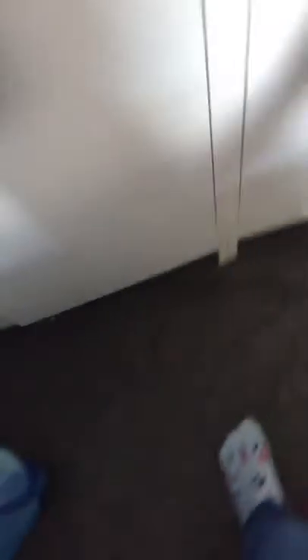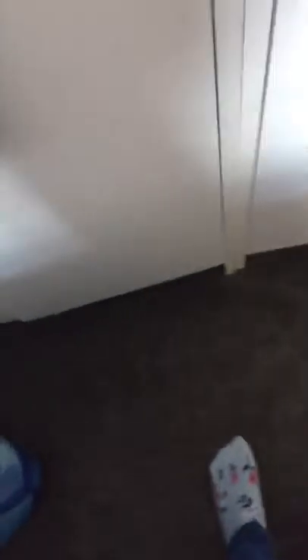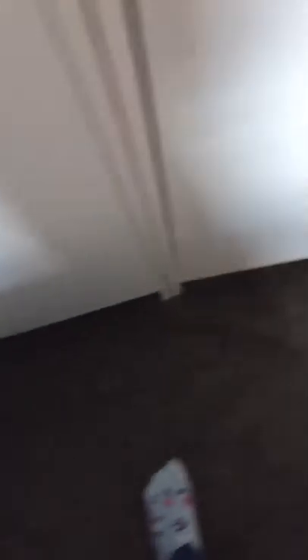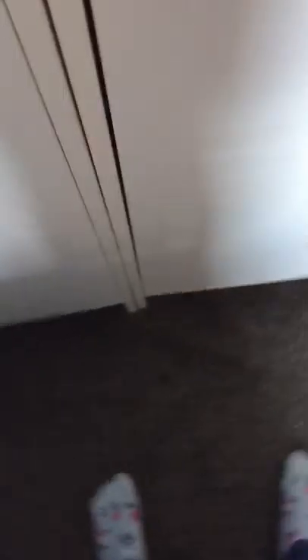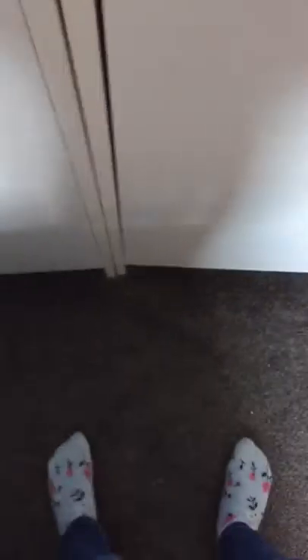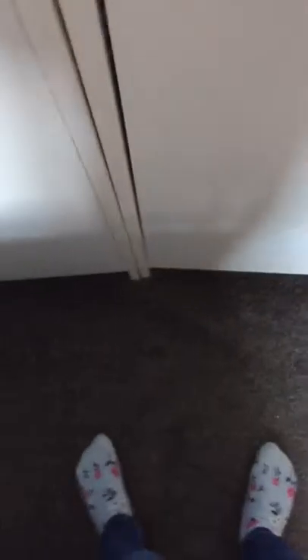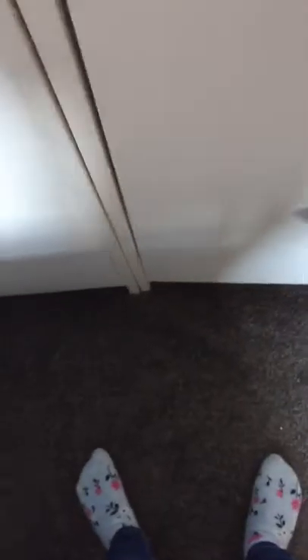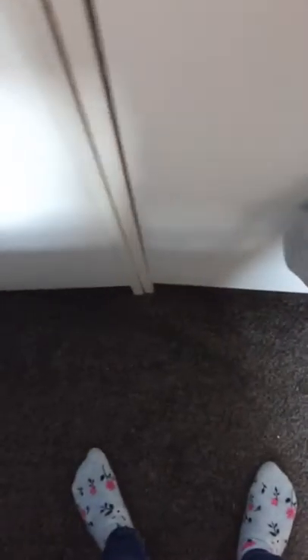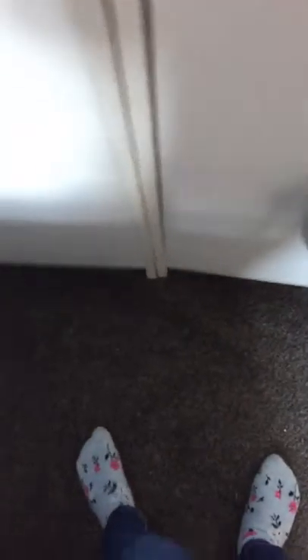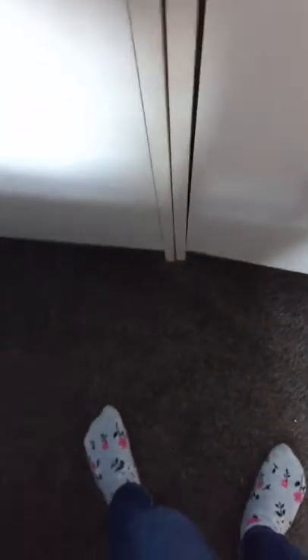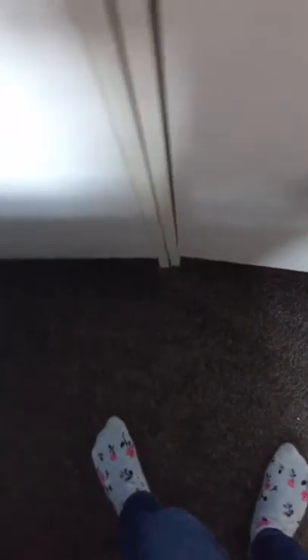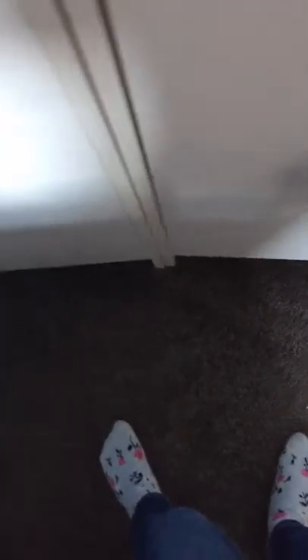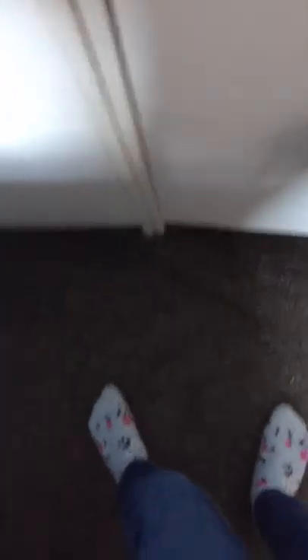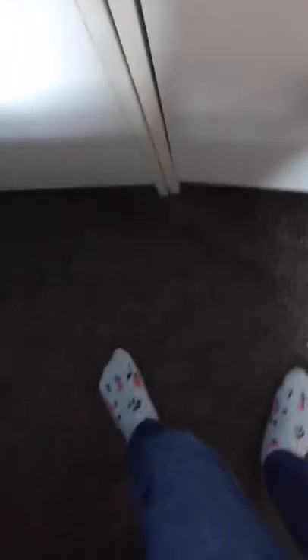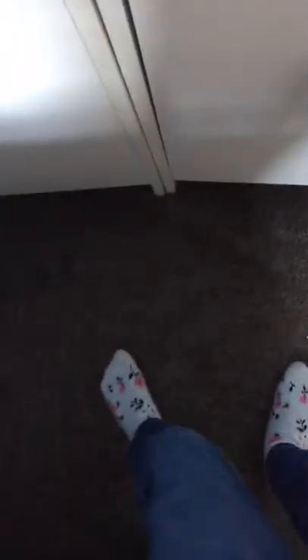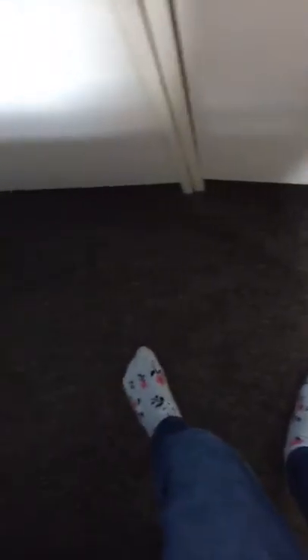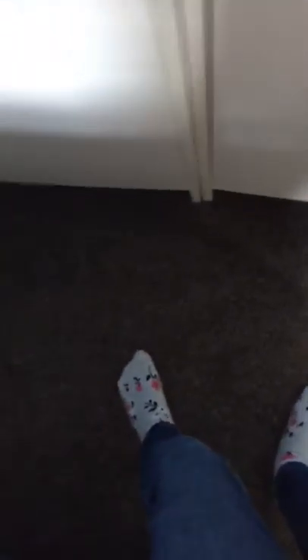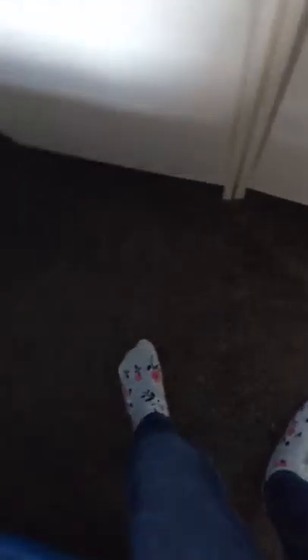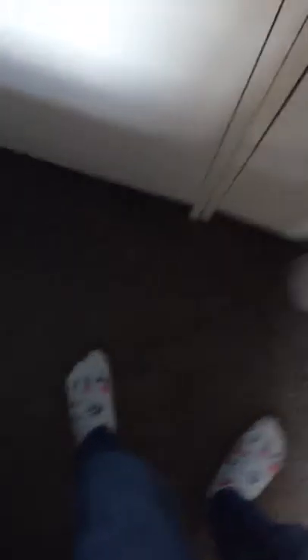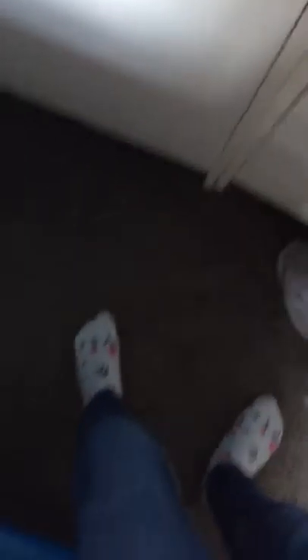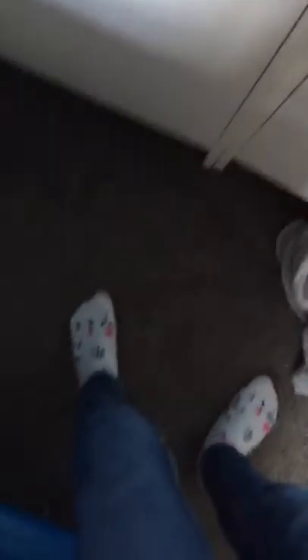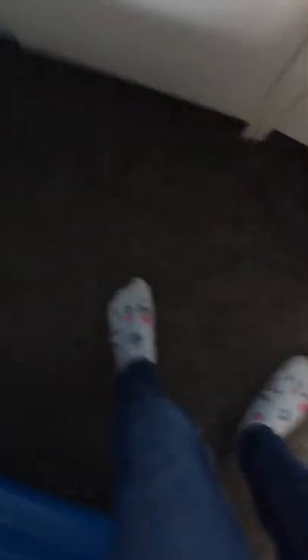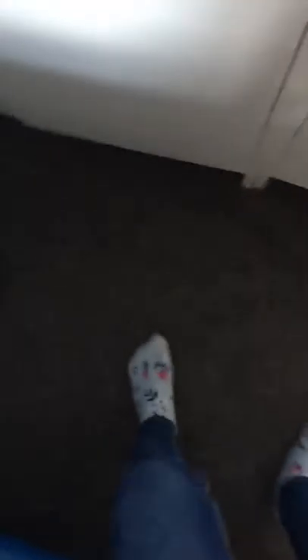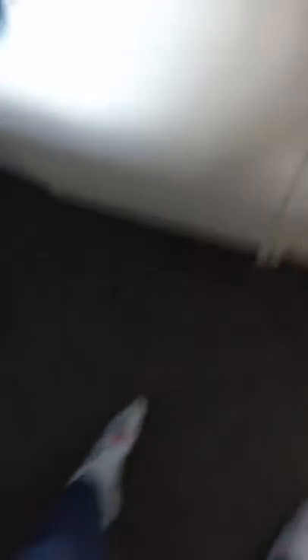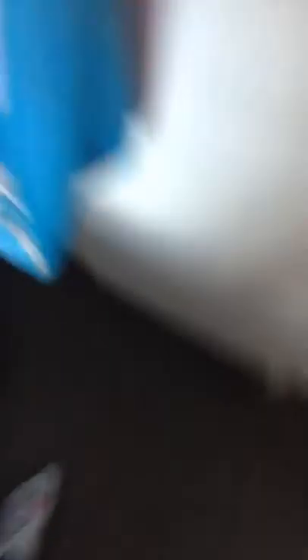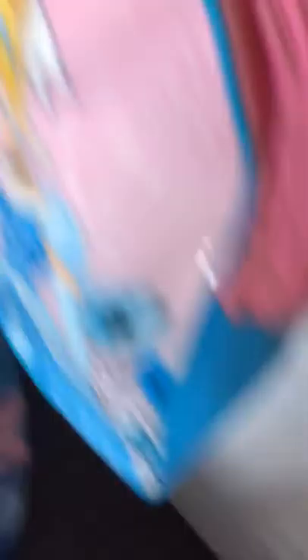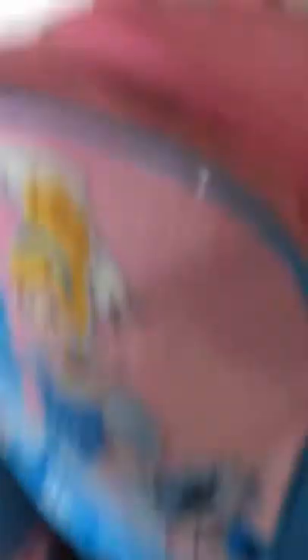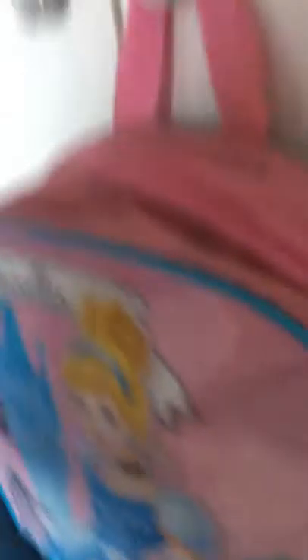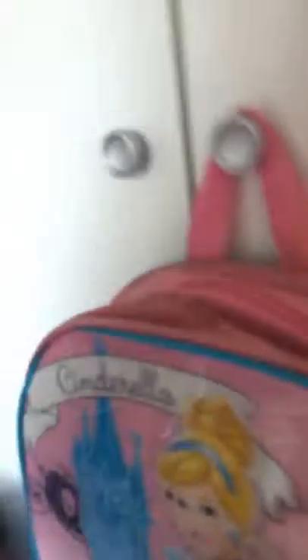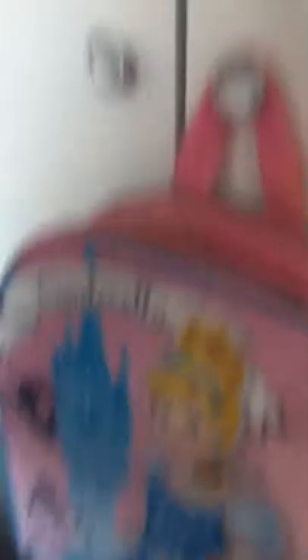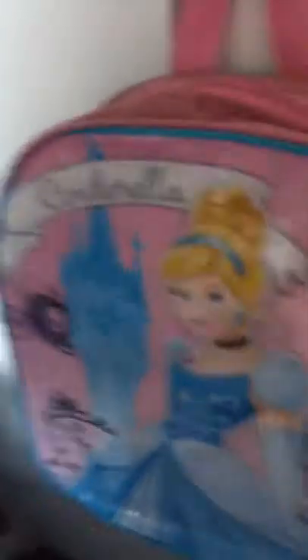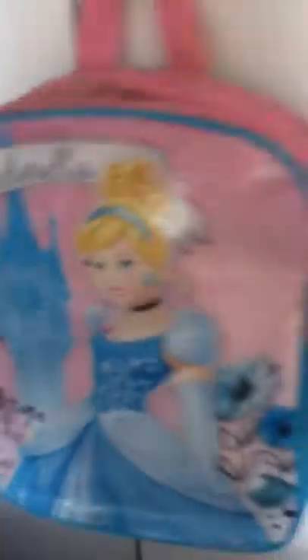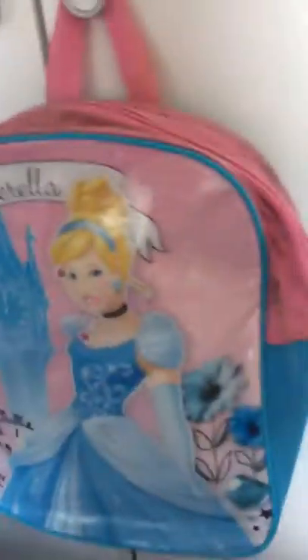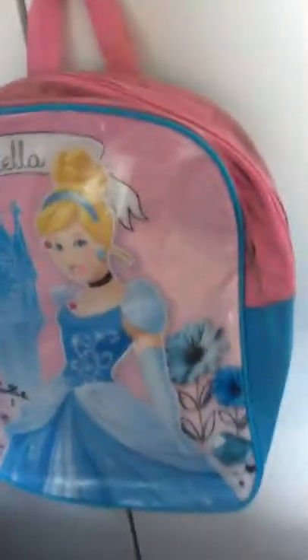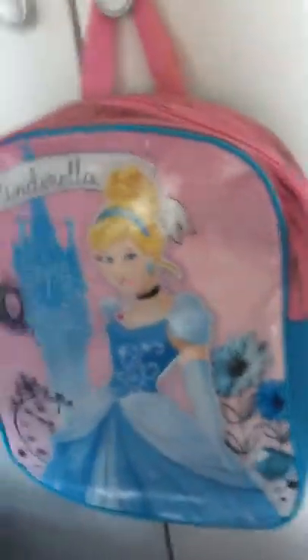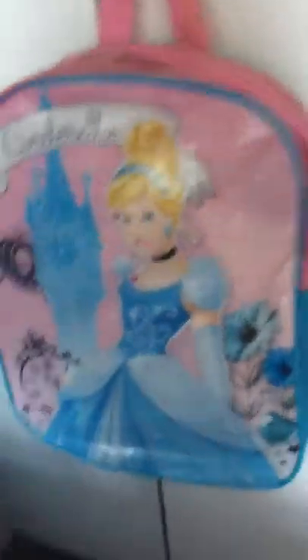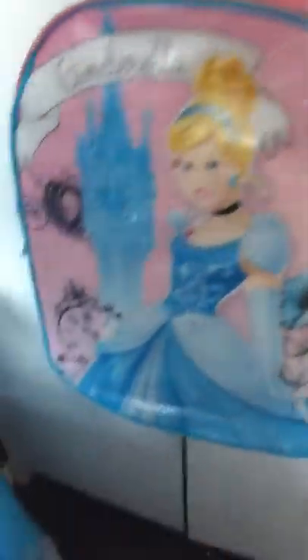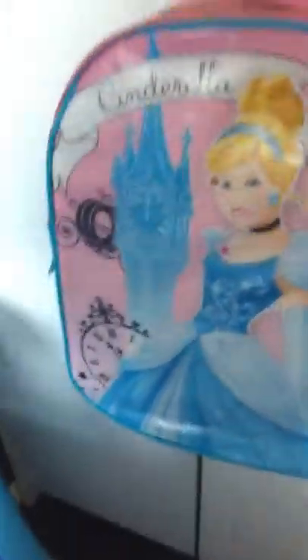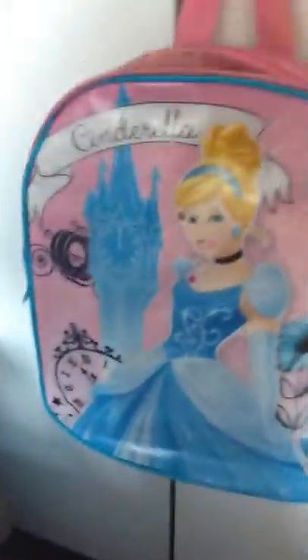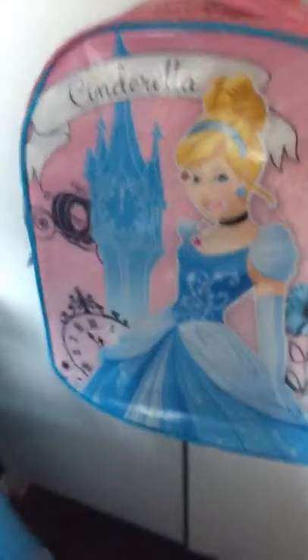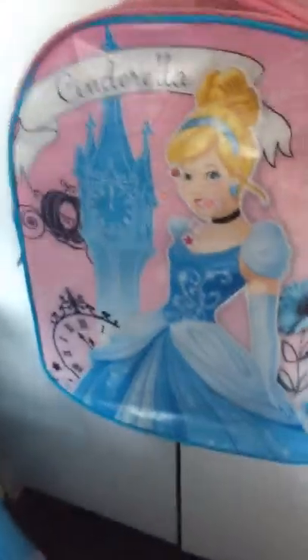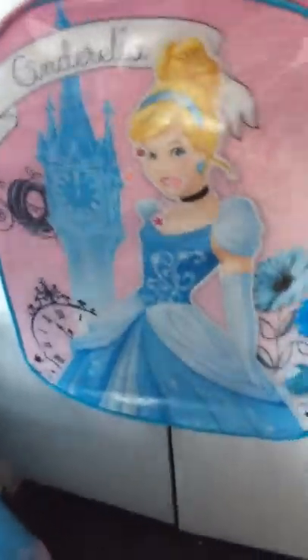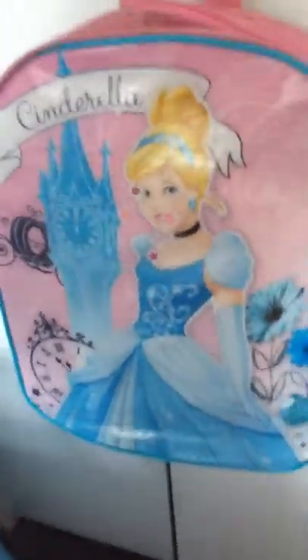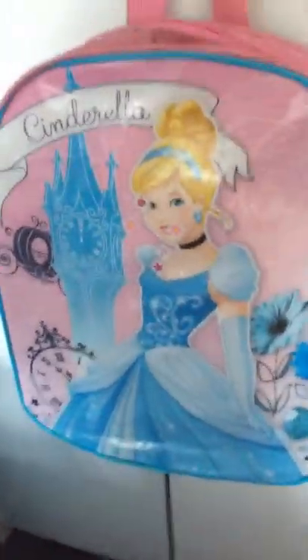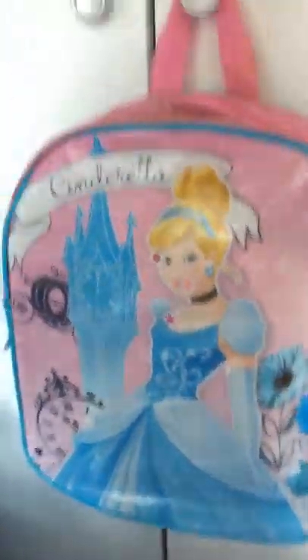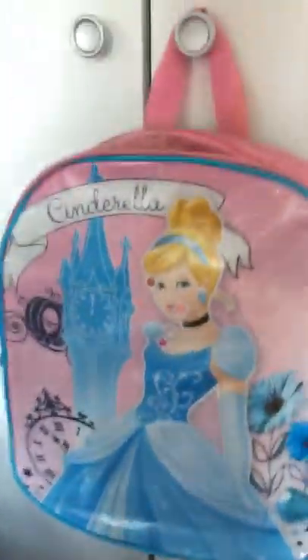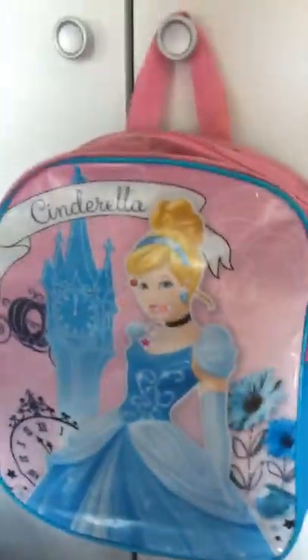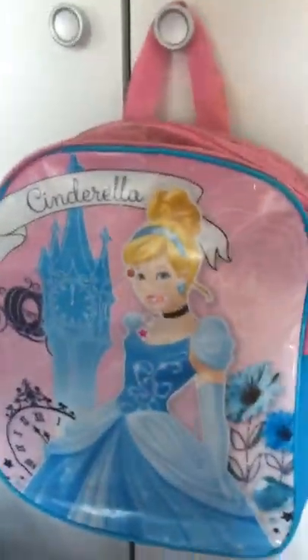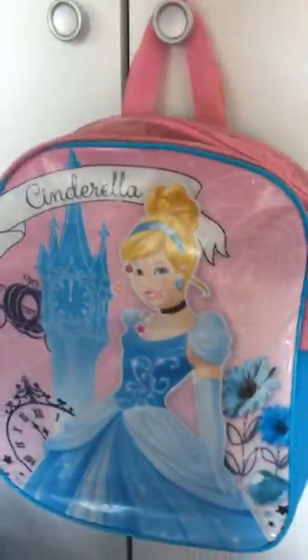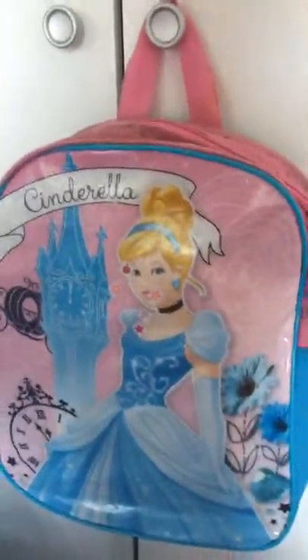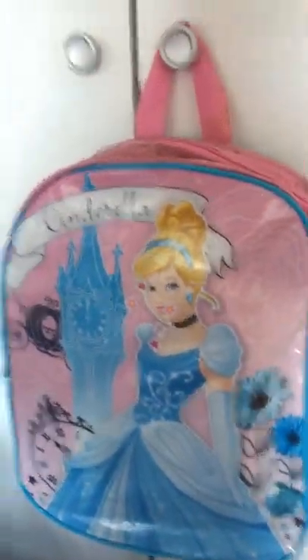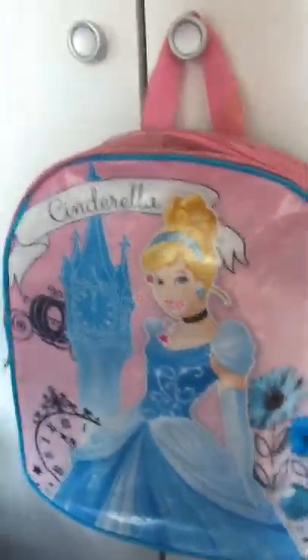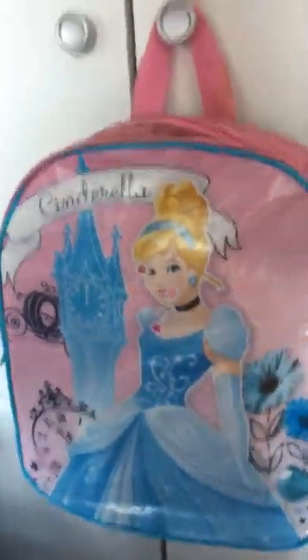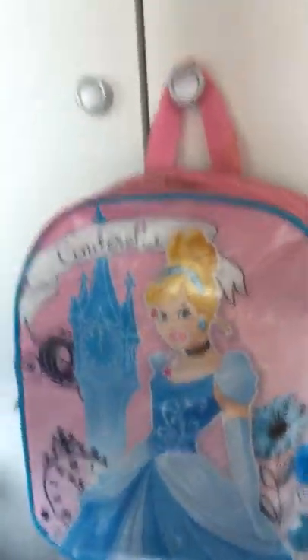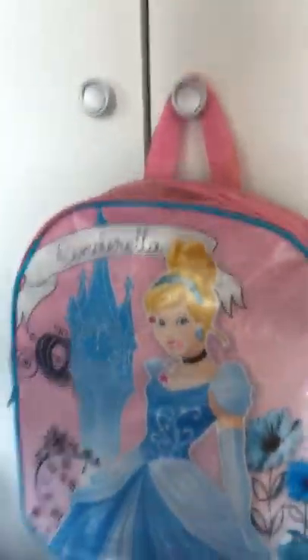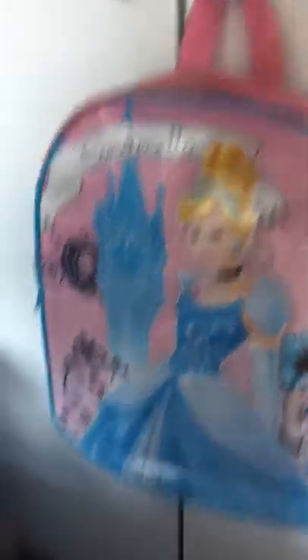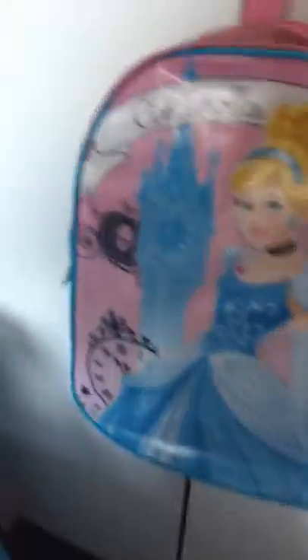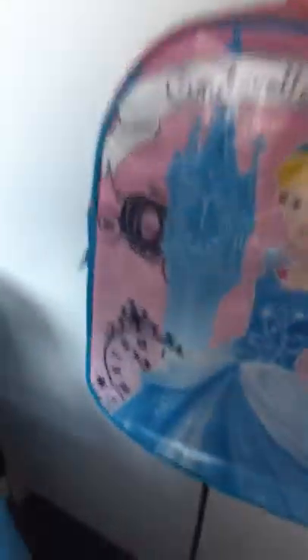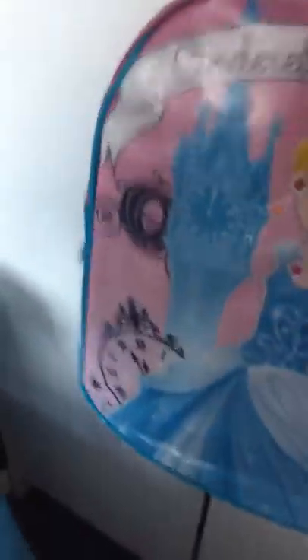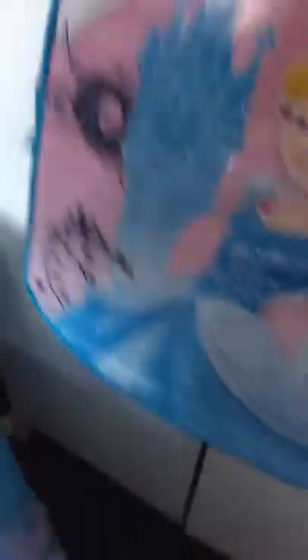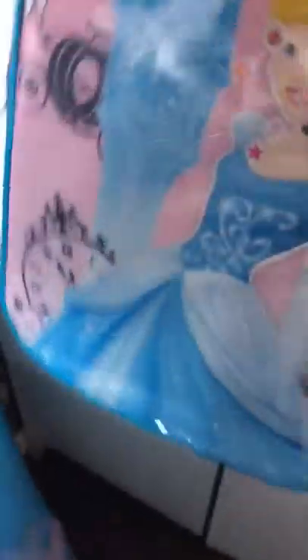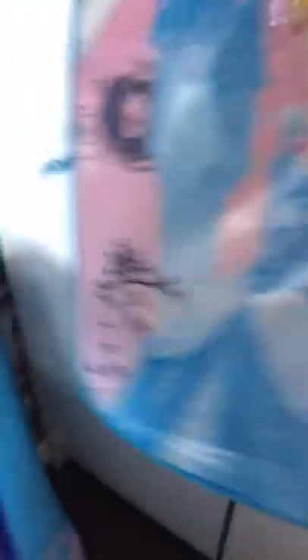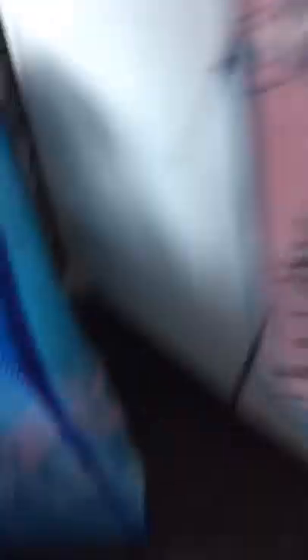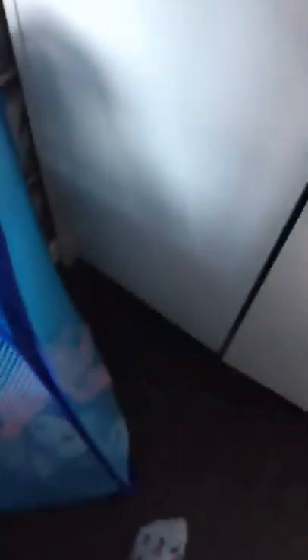There is my backpack for school. It's very muddy because I had to take a horse ride at school.